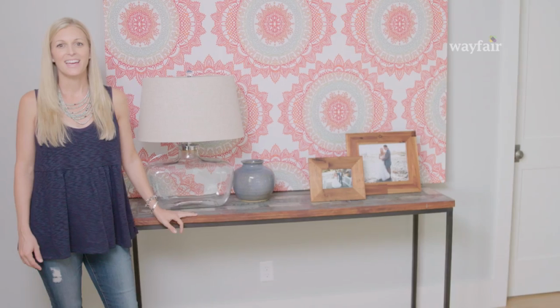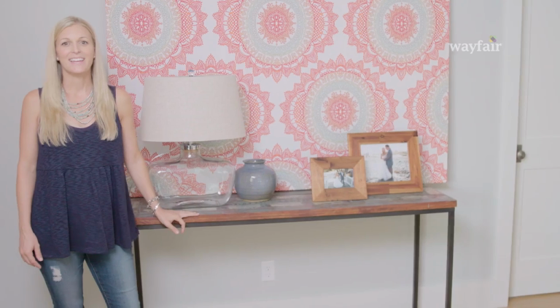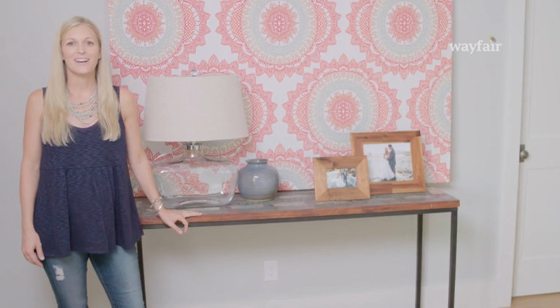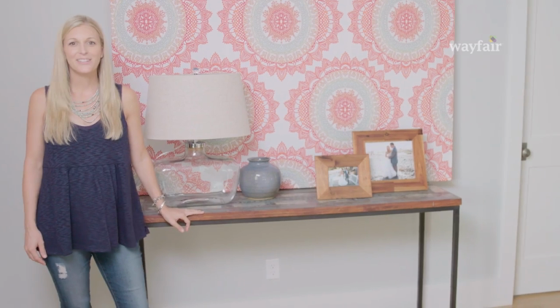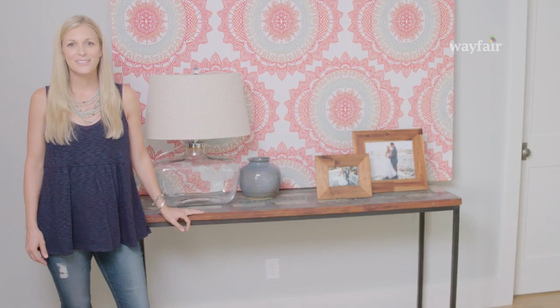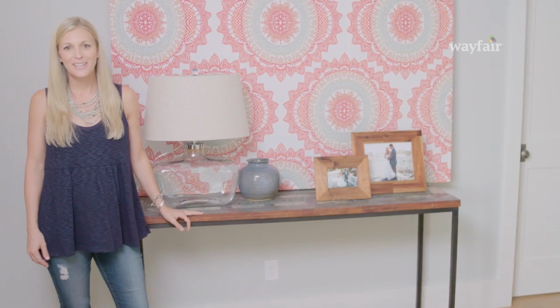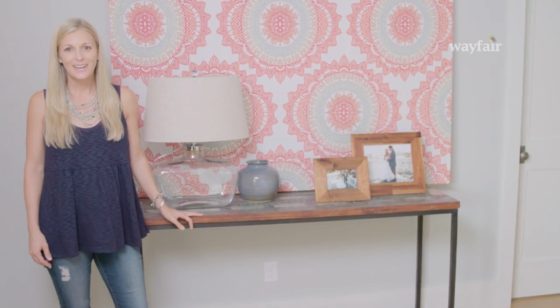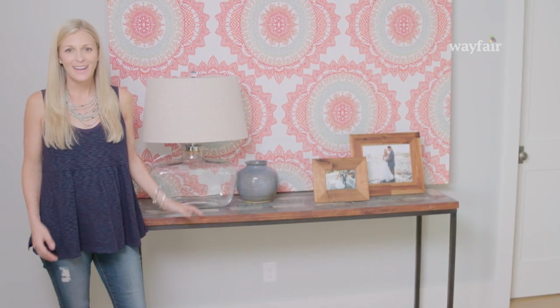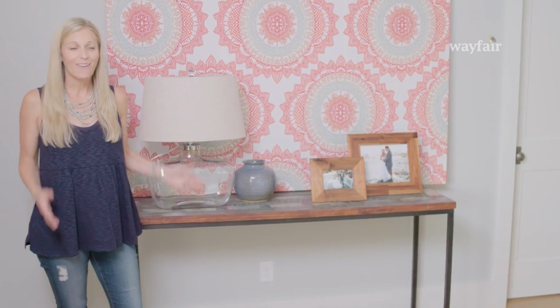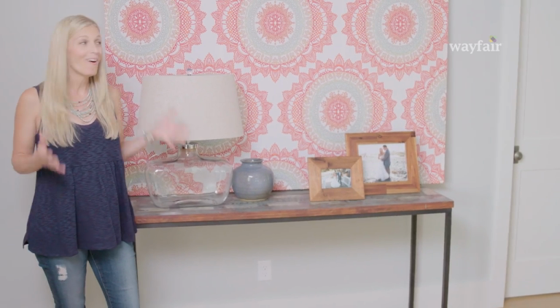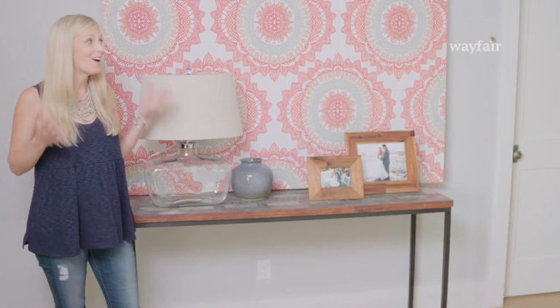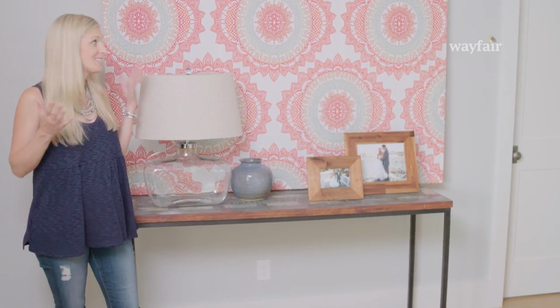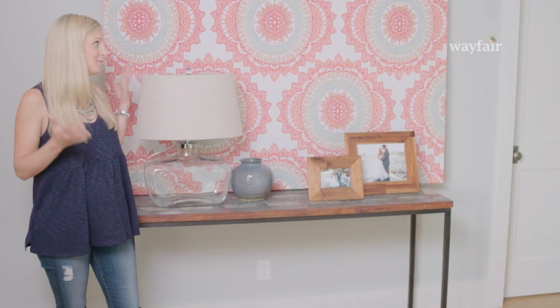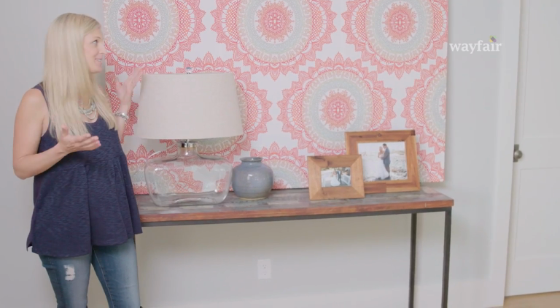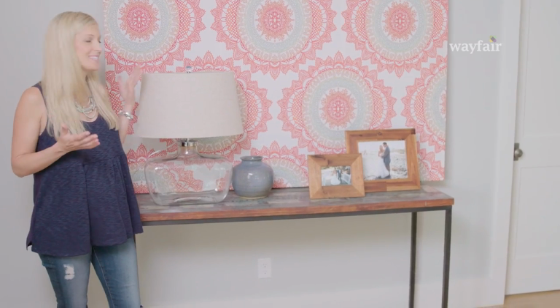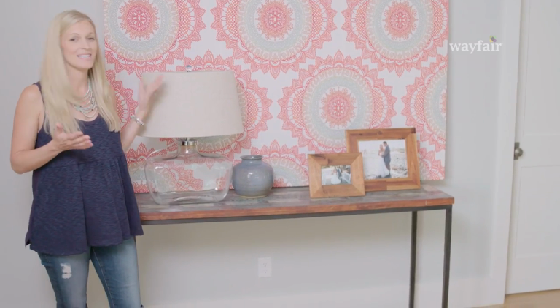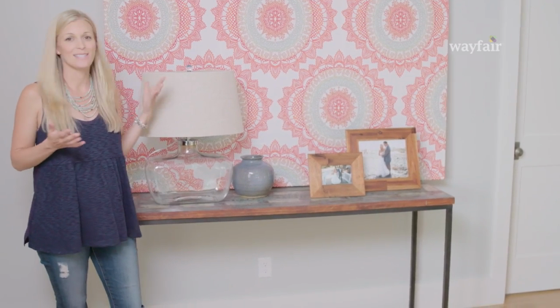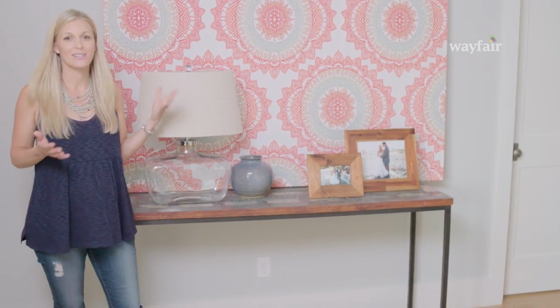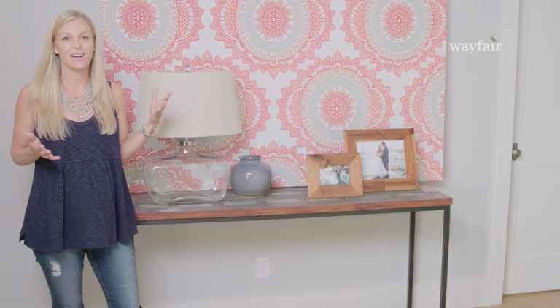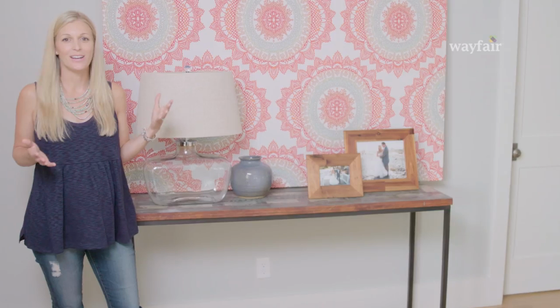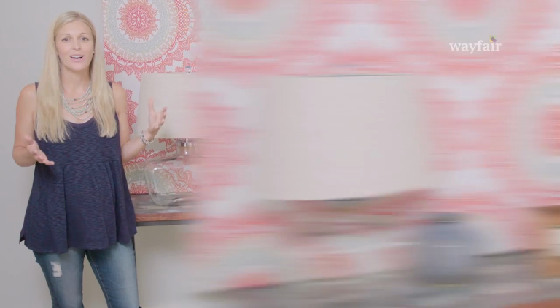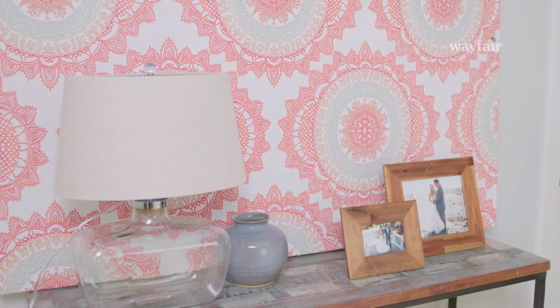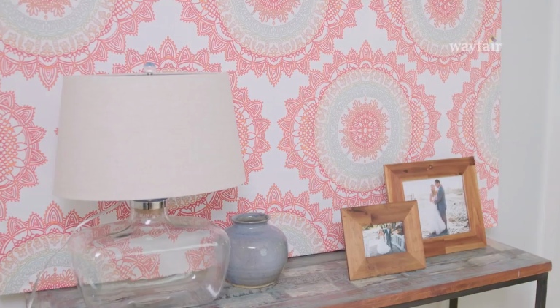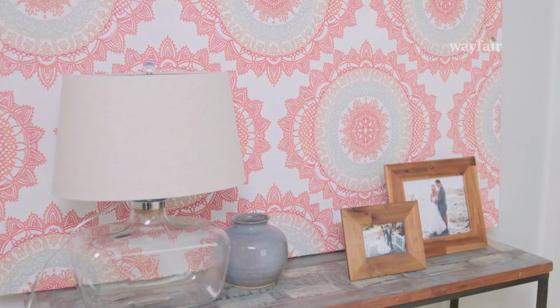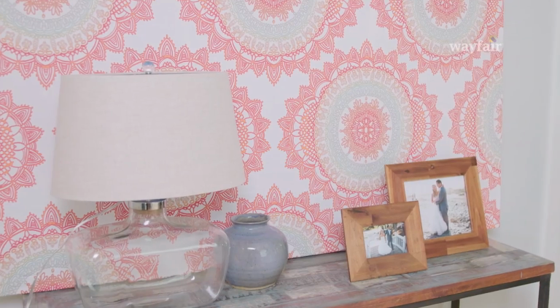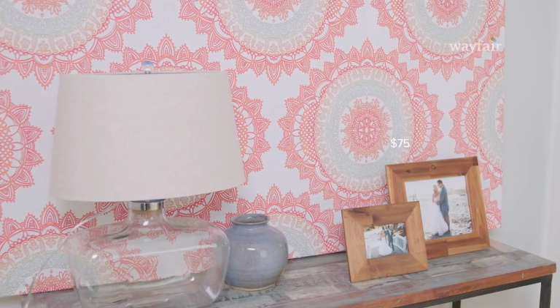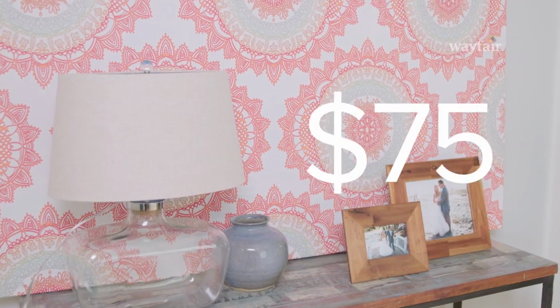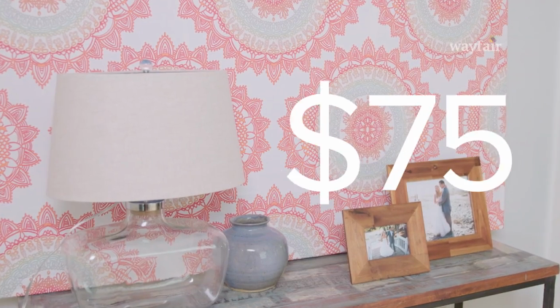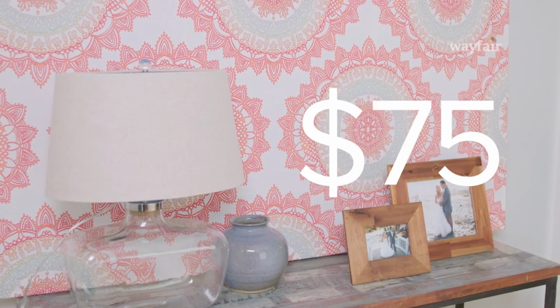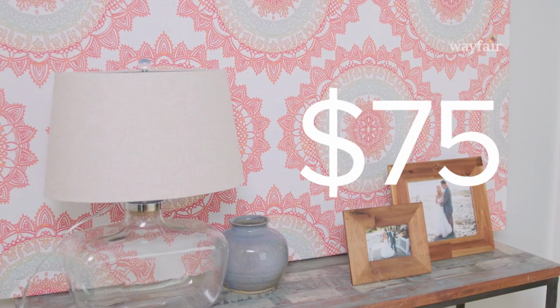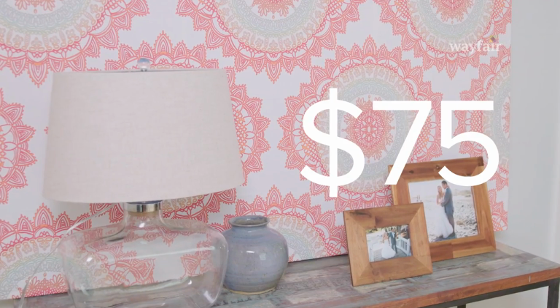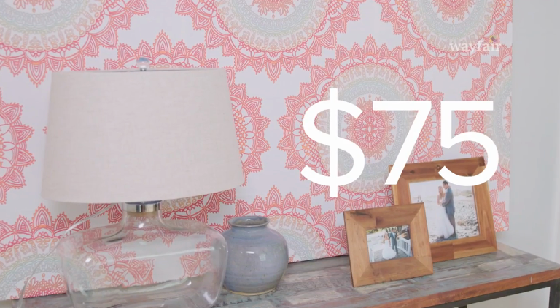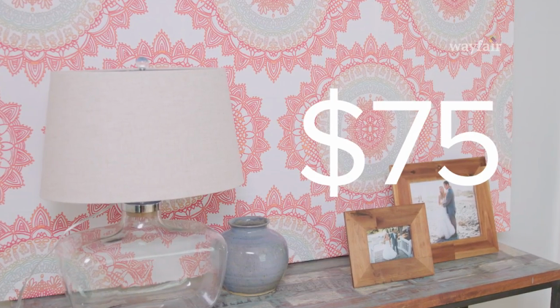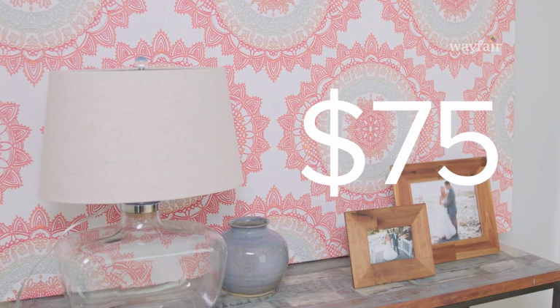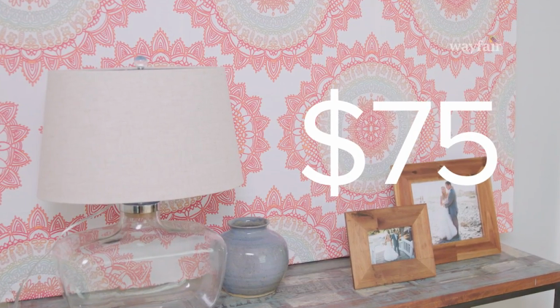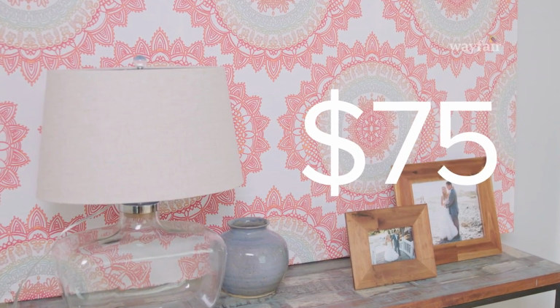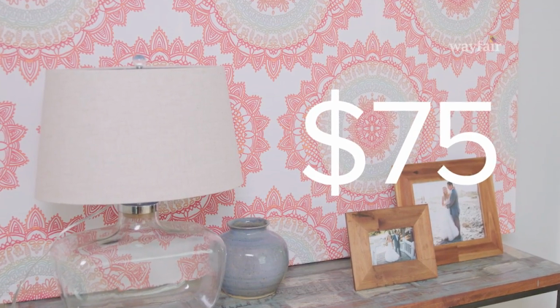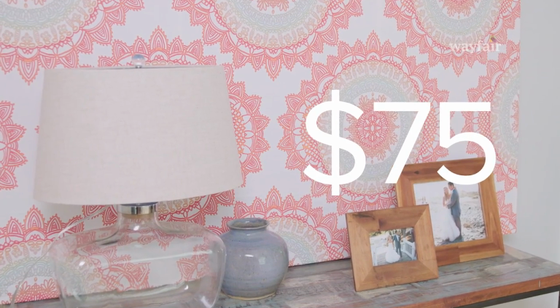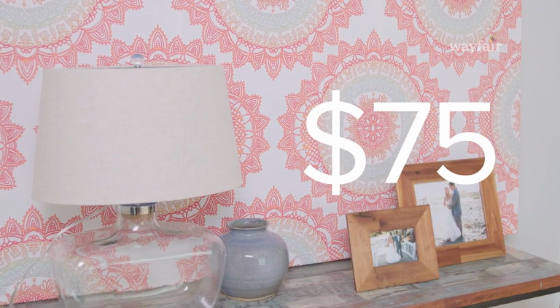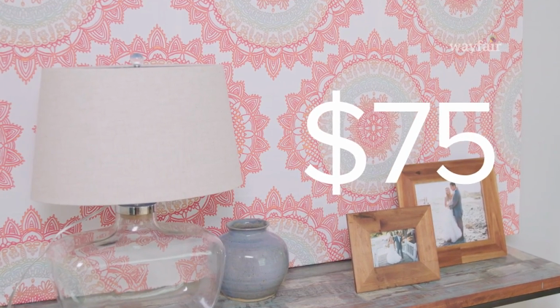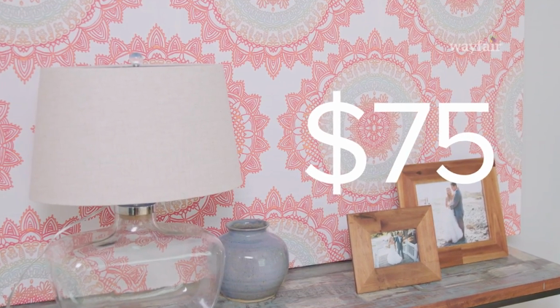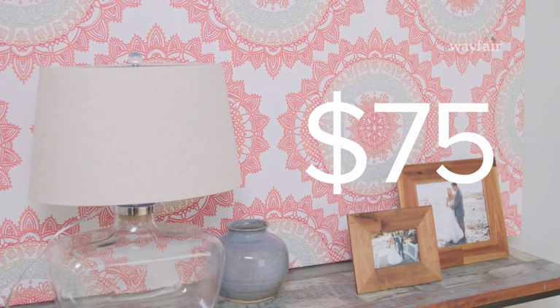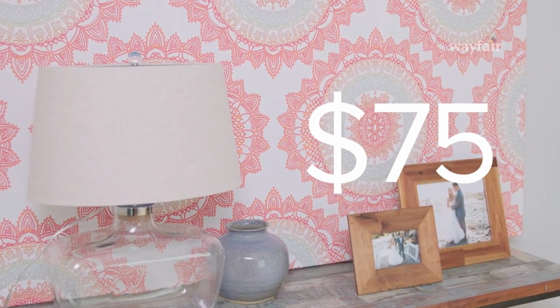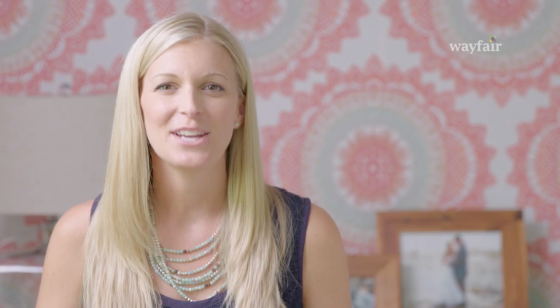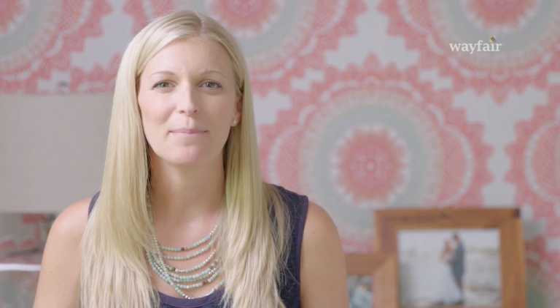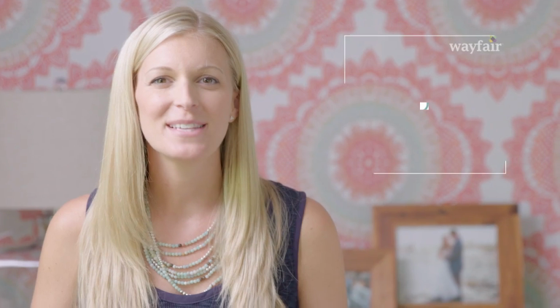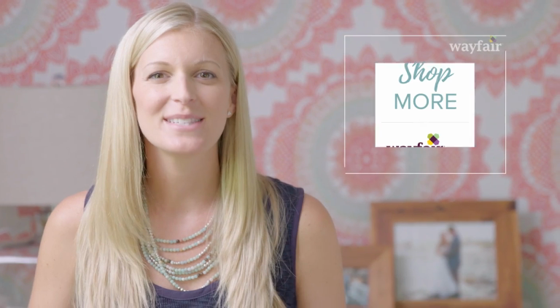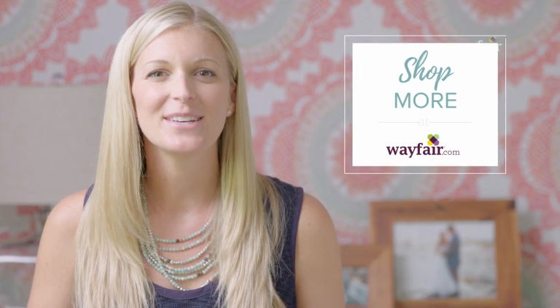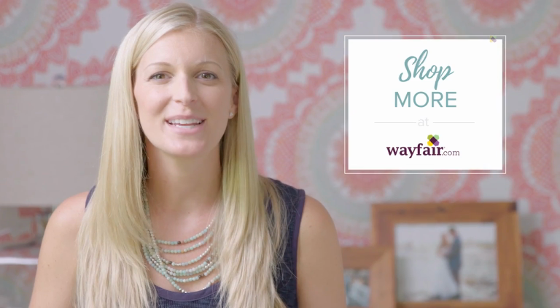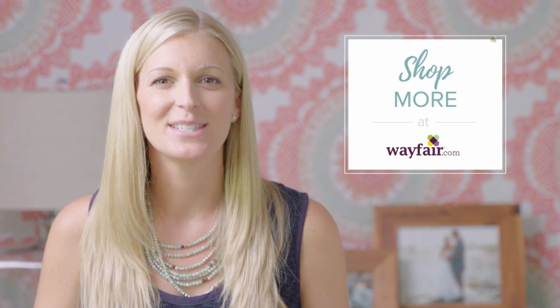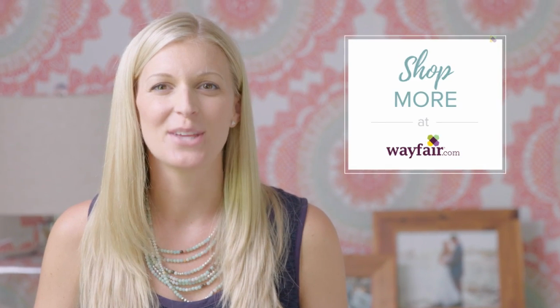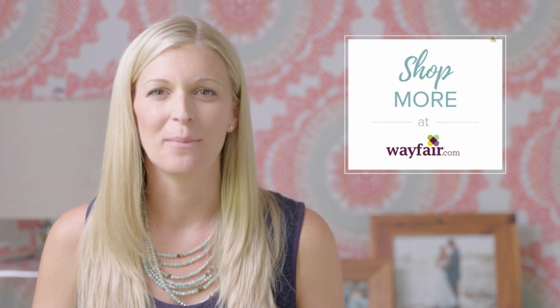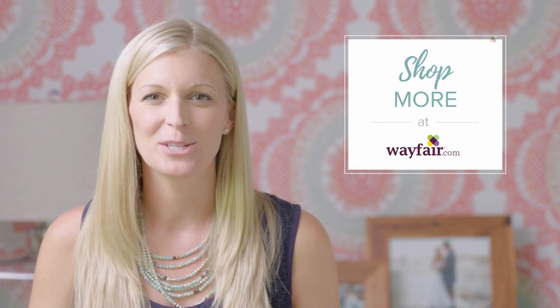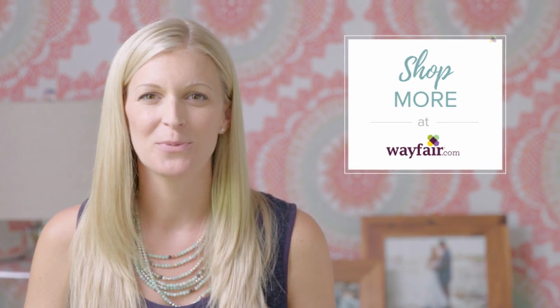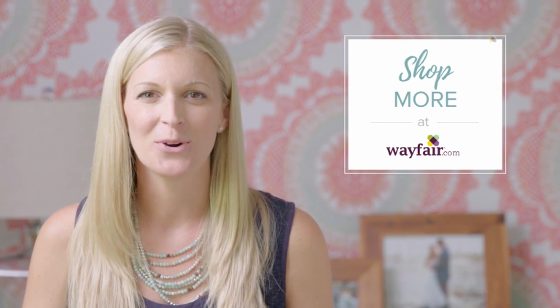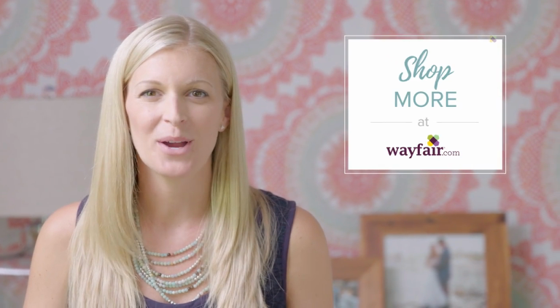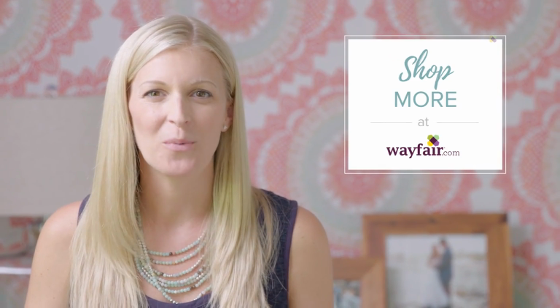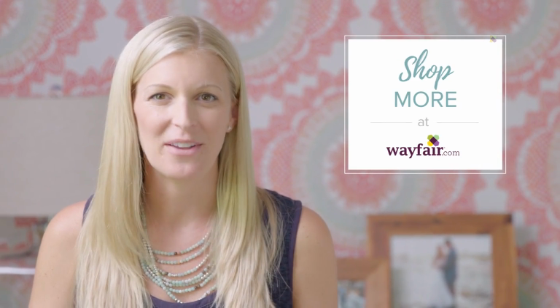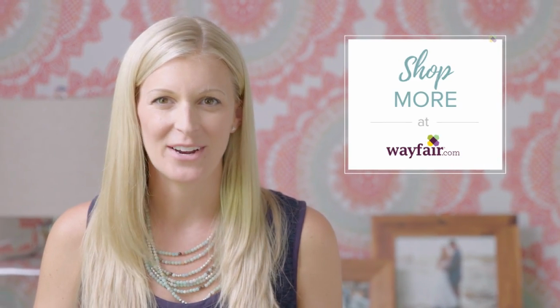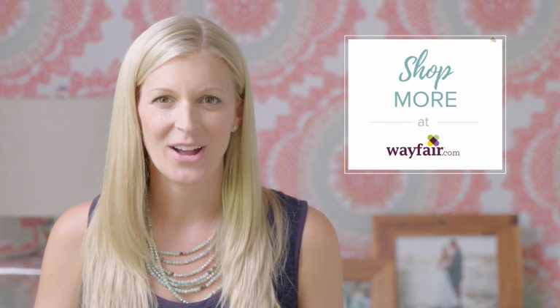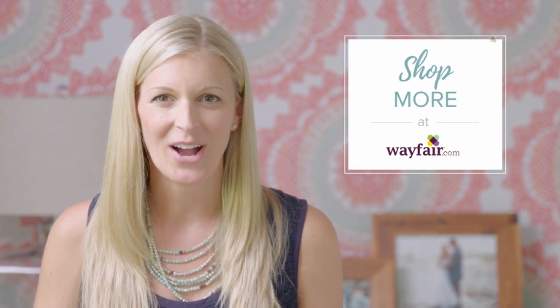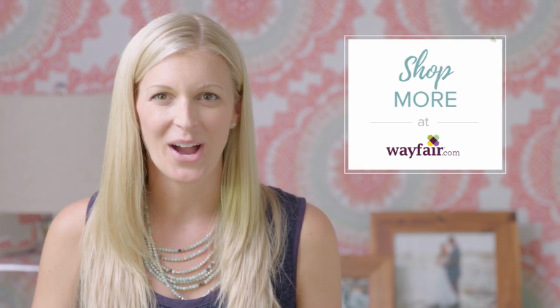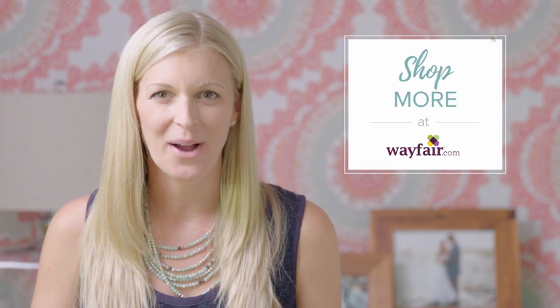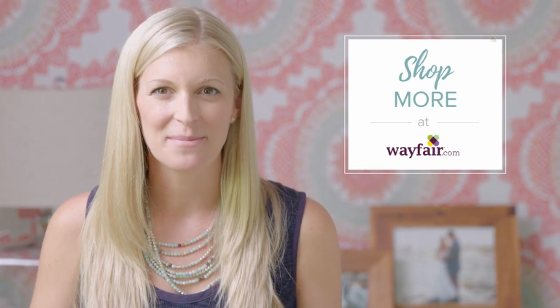And now you're done. How awesome does this look? Altogether it costs about $75. Shop this look and so much more at Wayfair.com.